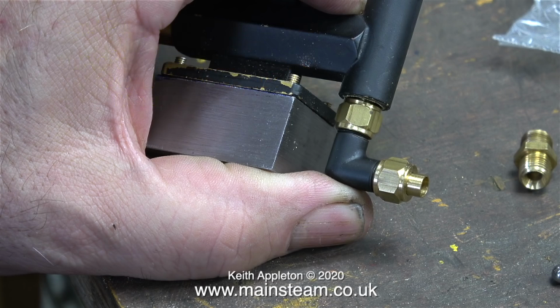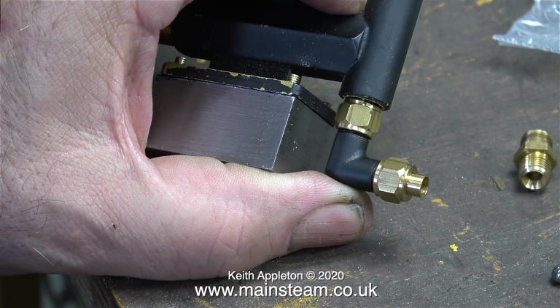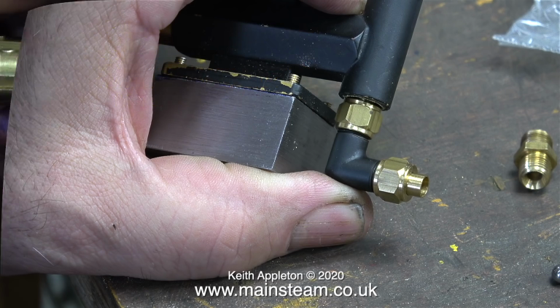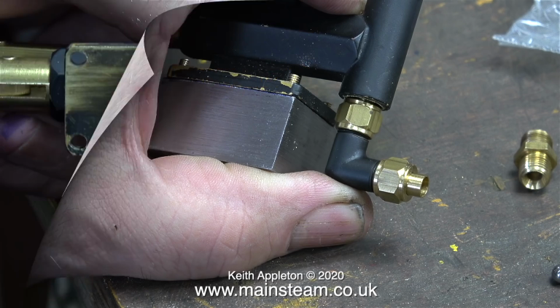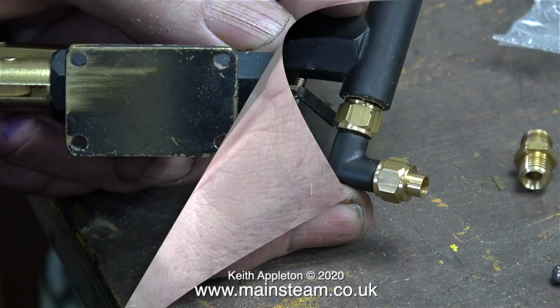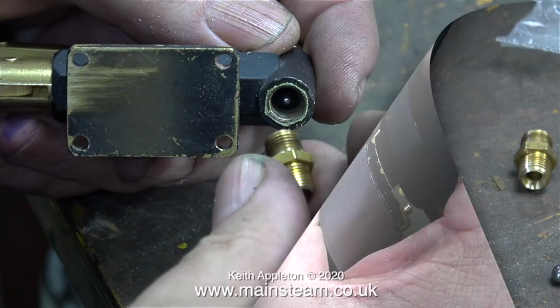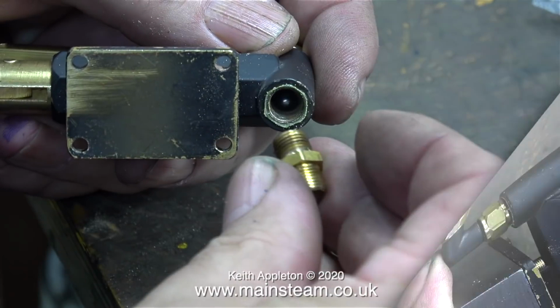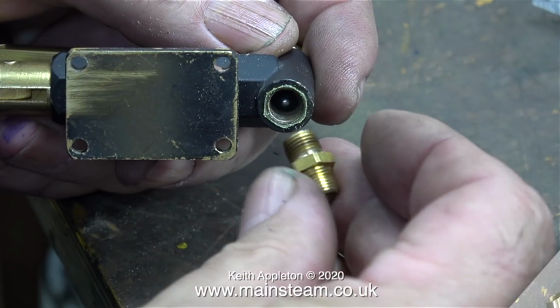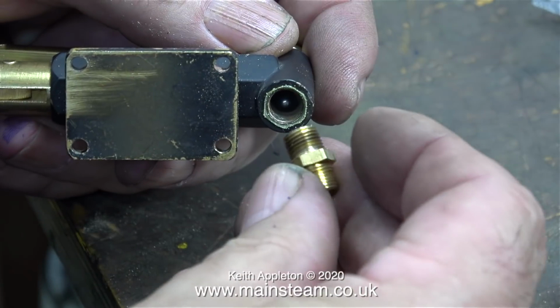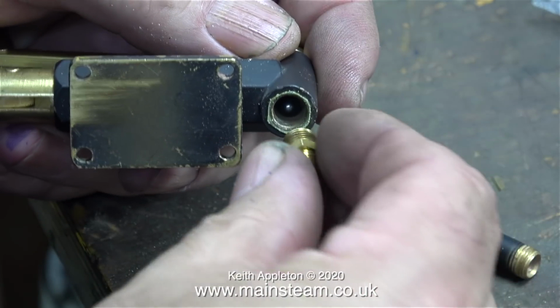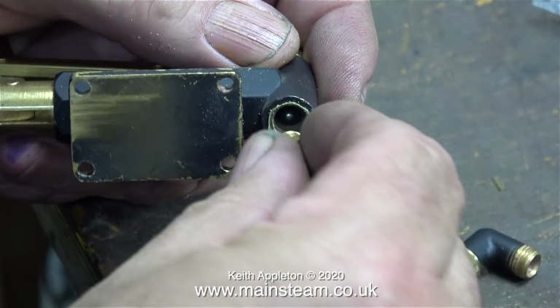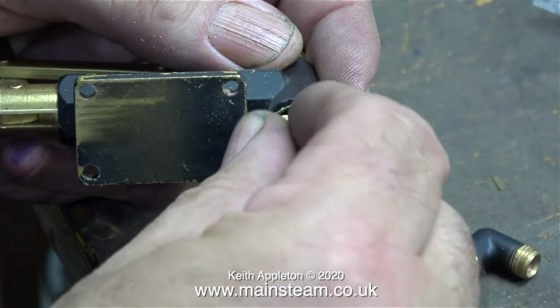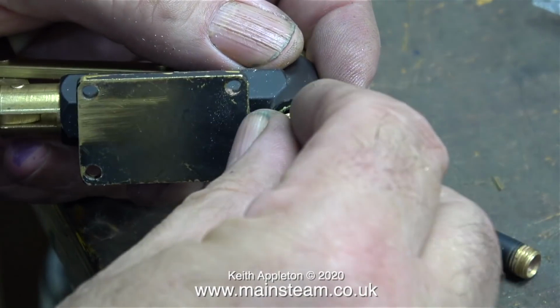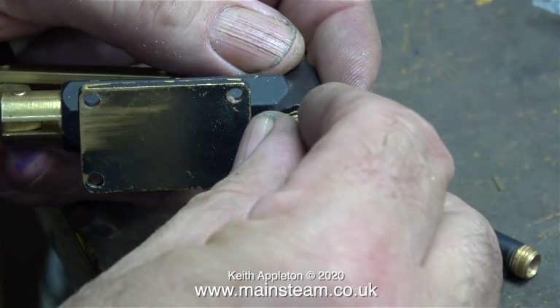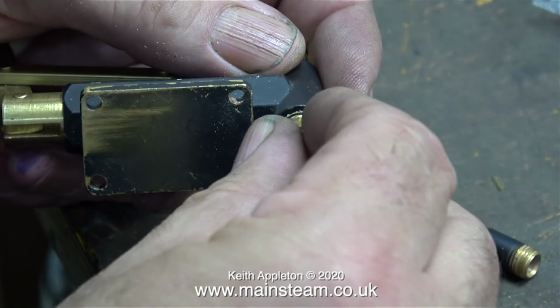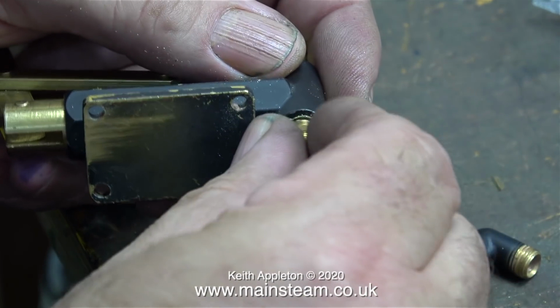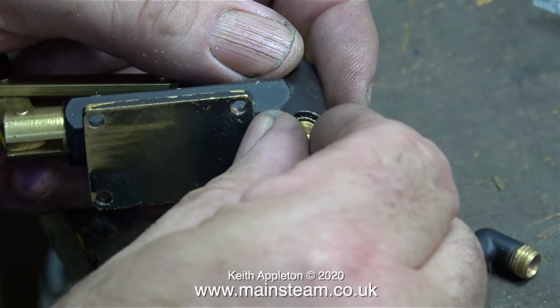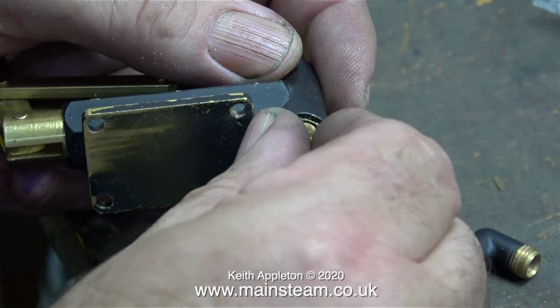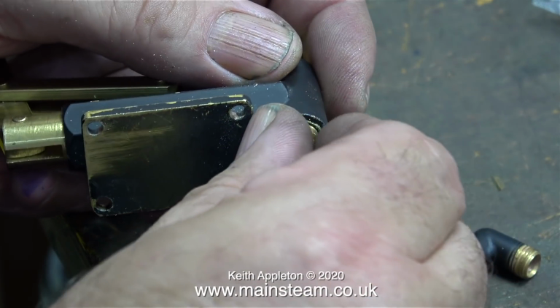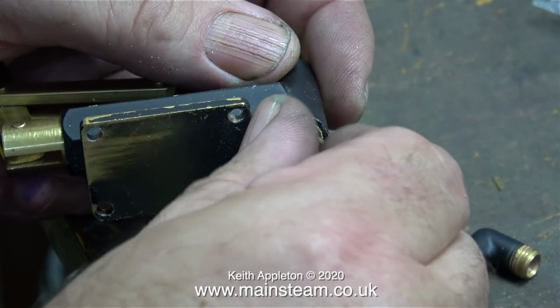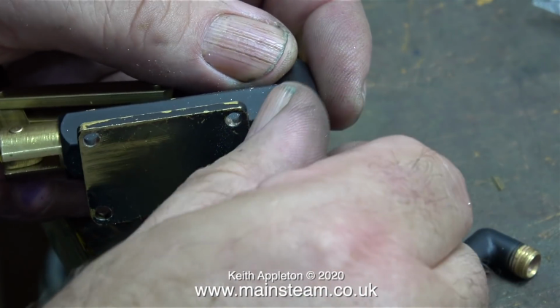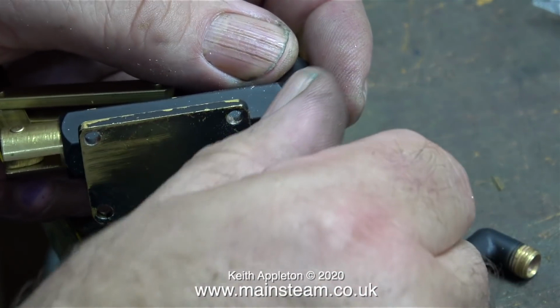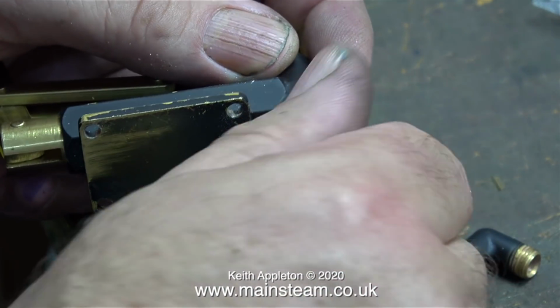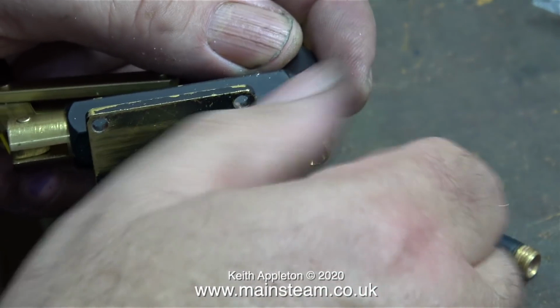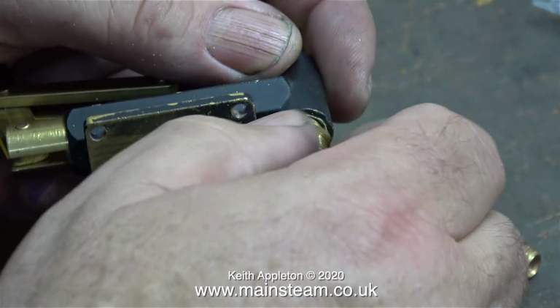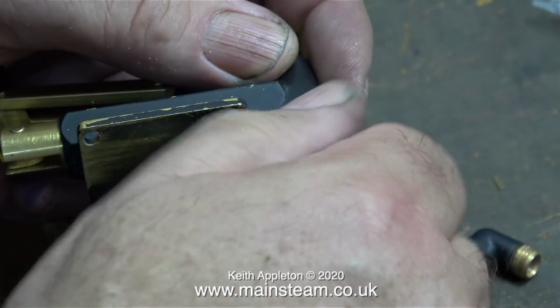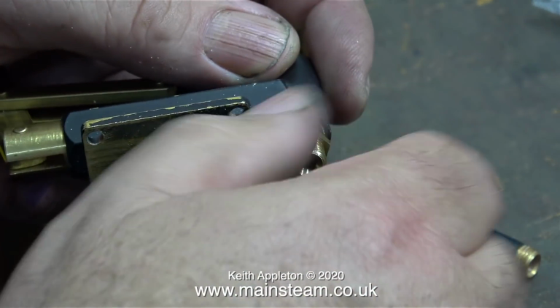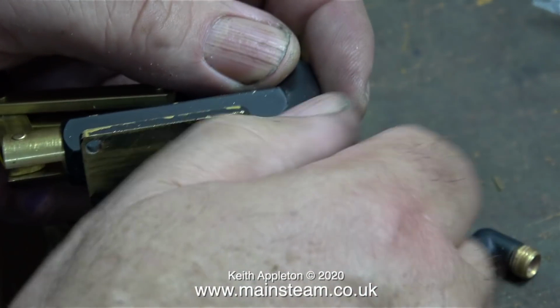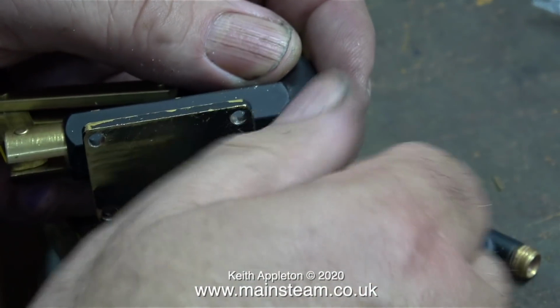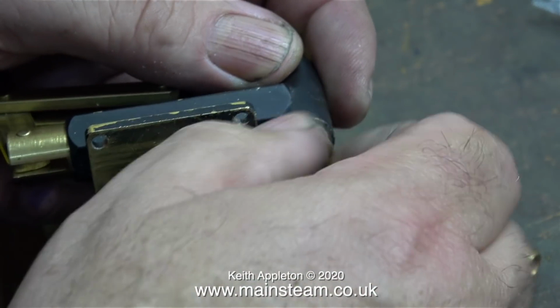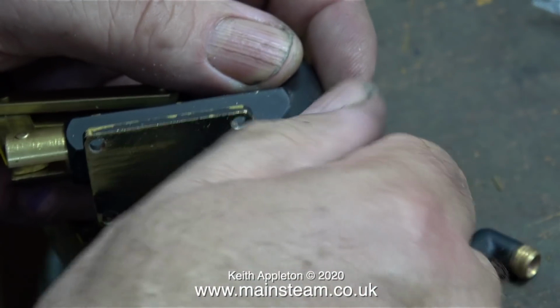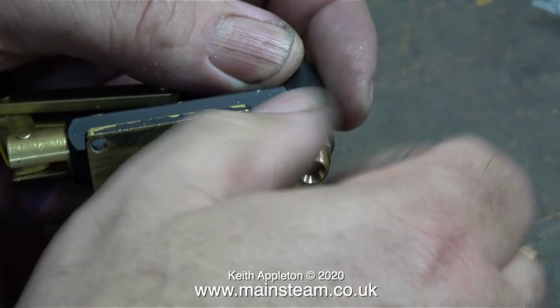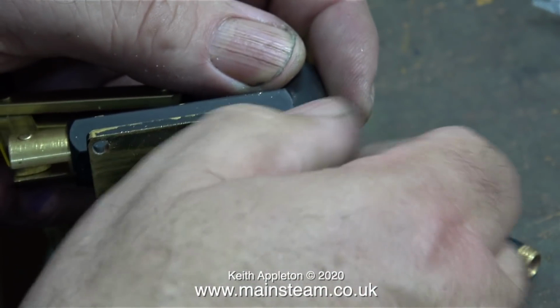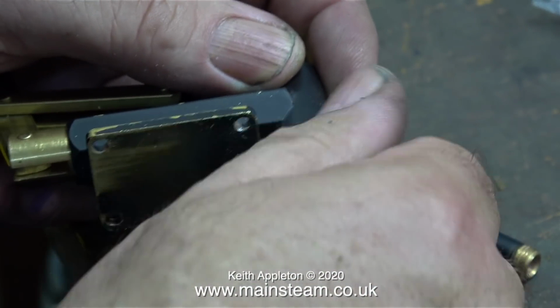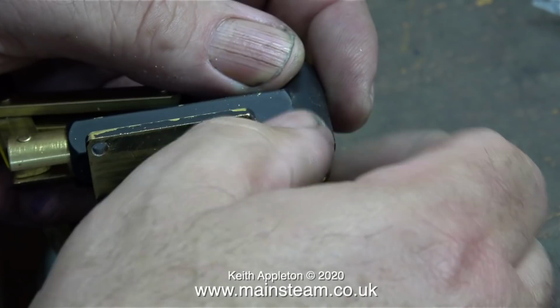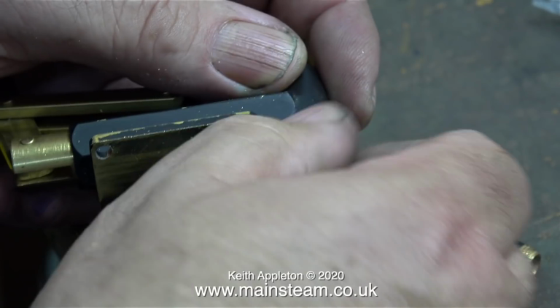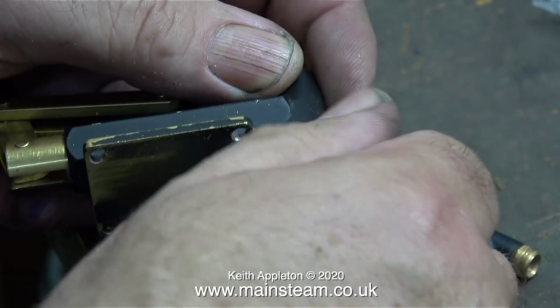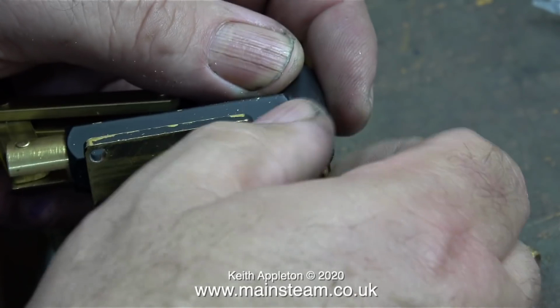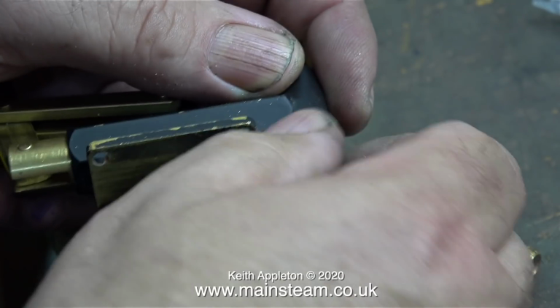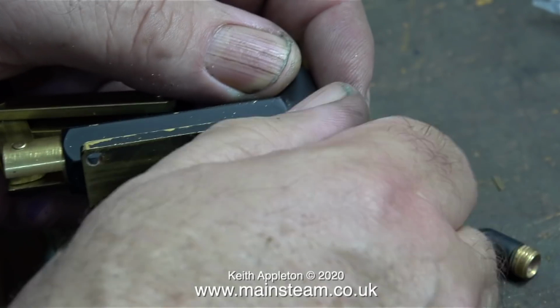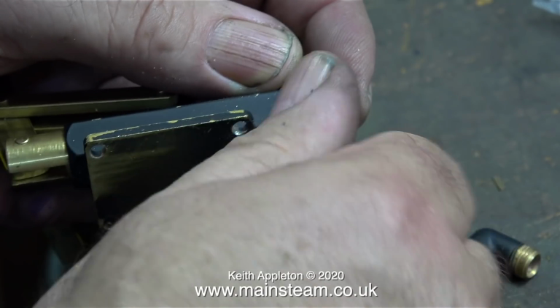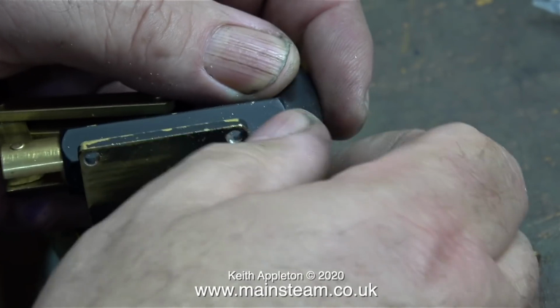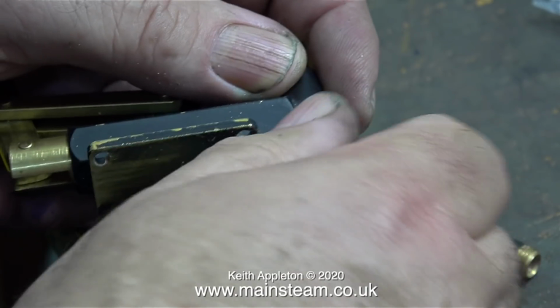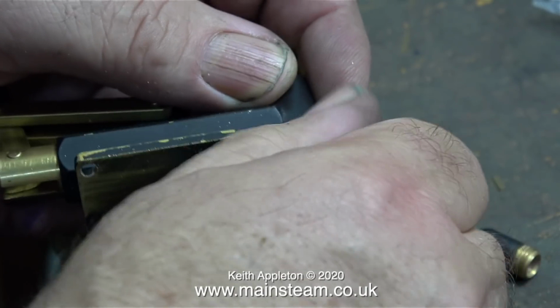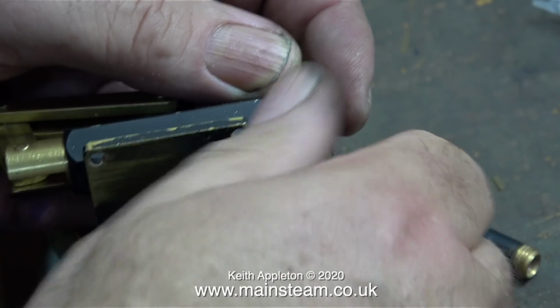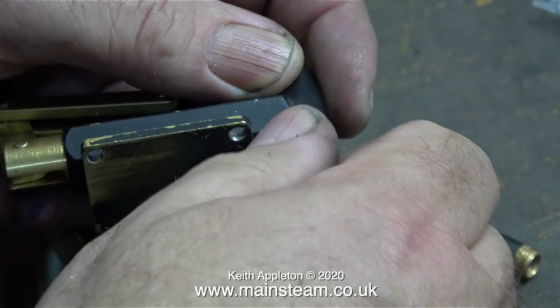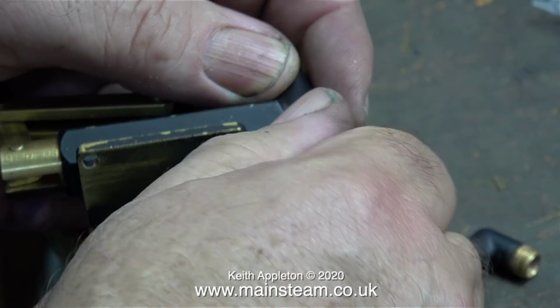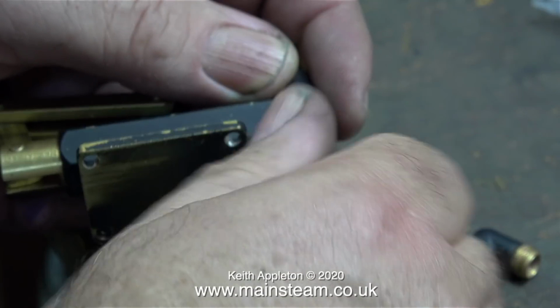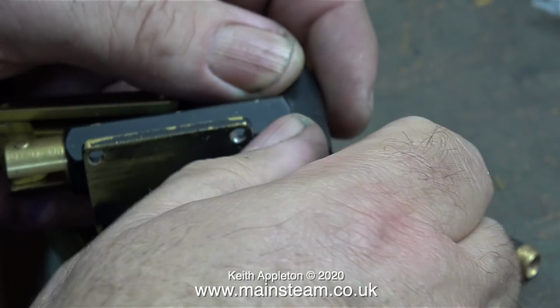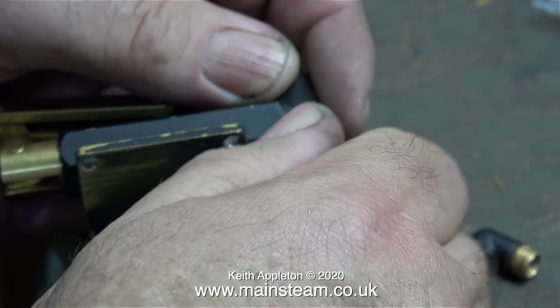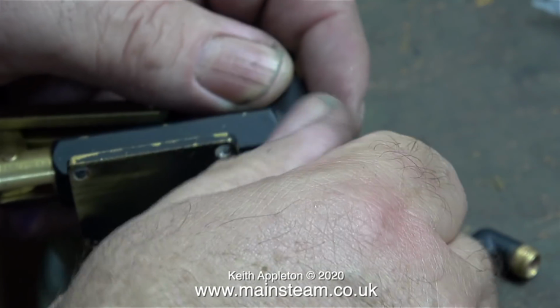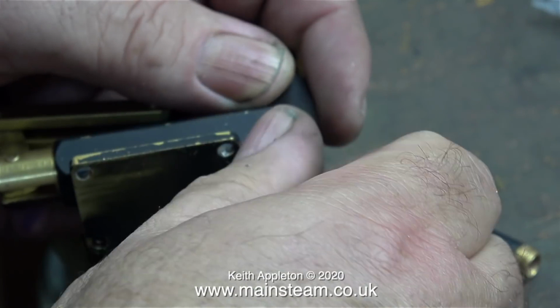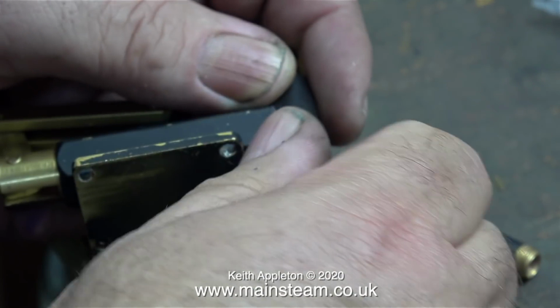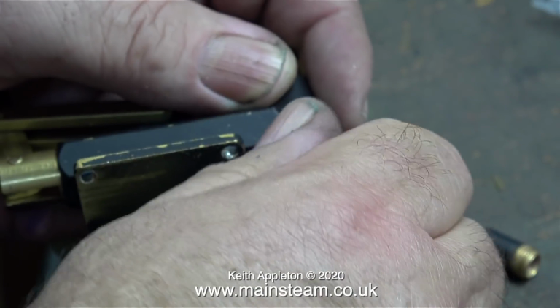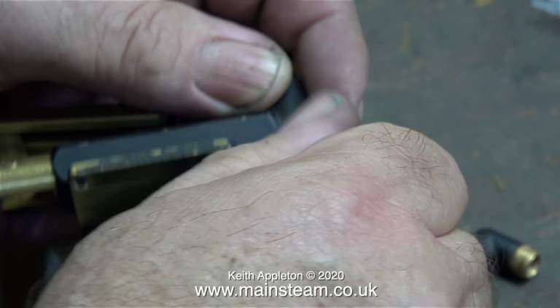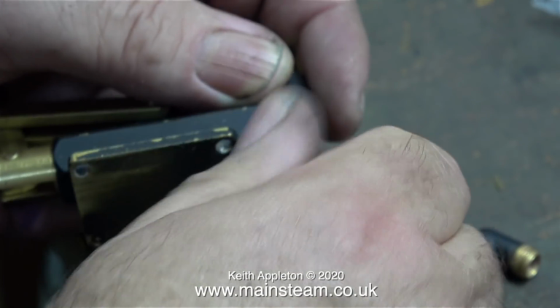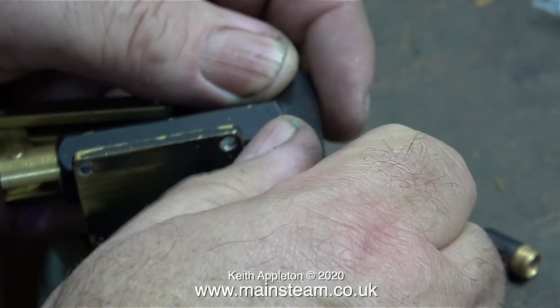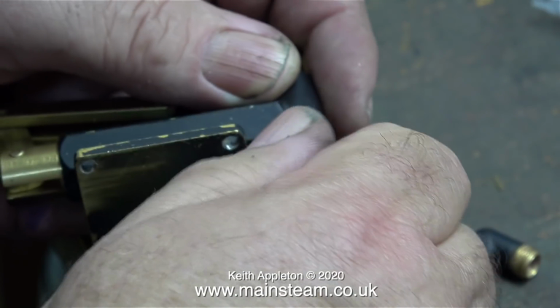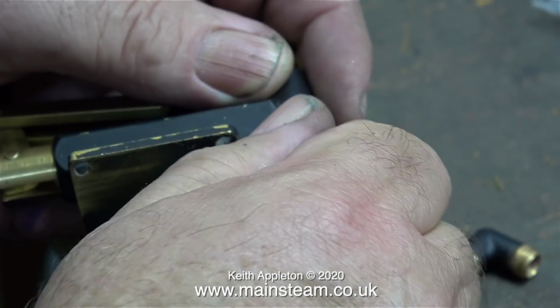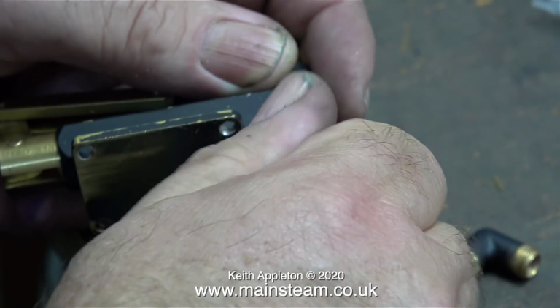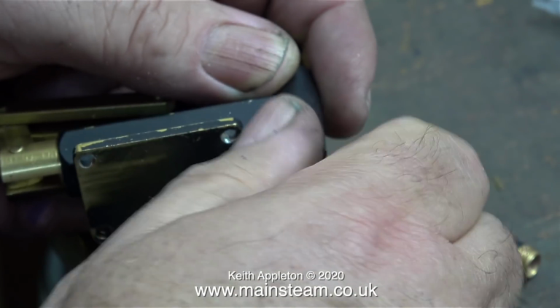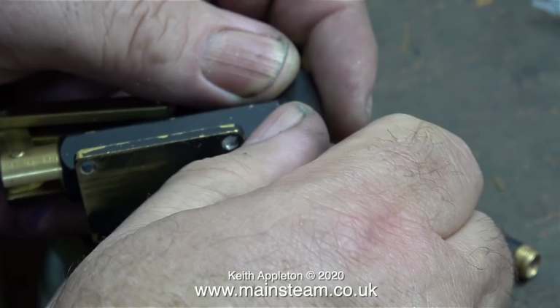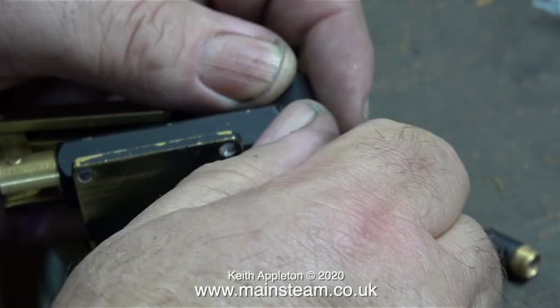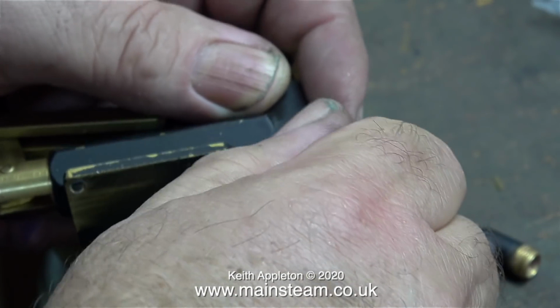These excellent pumps and fittings are made by Chris English at CME Engineering, and personally I don't use any other type. In this clip I'm fitting the original union and I need to join the elbow to this.